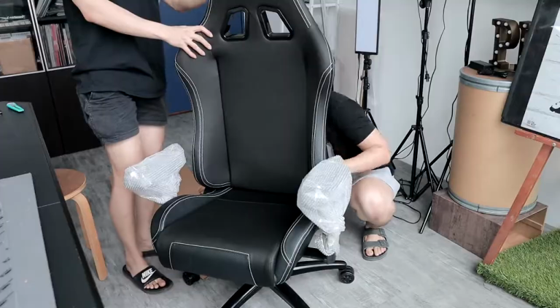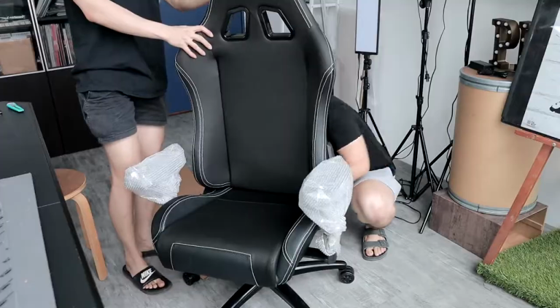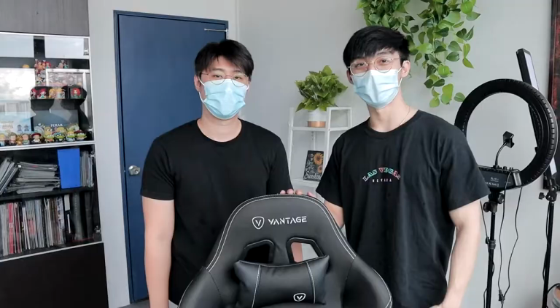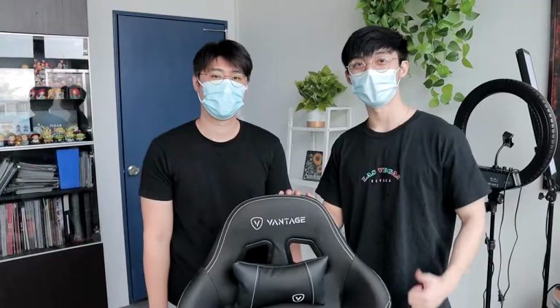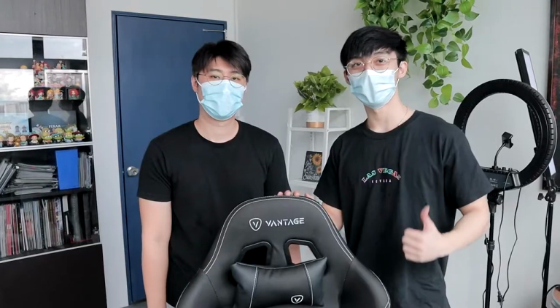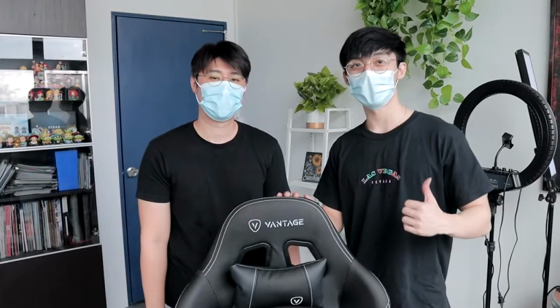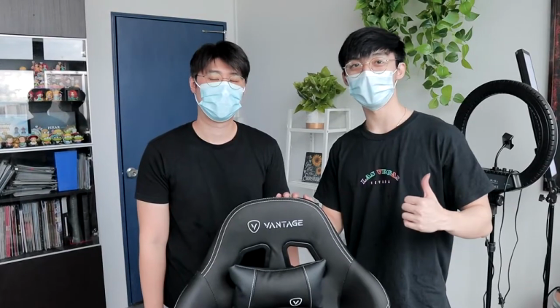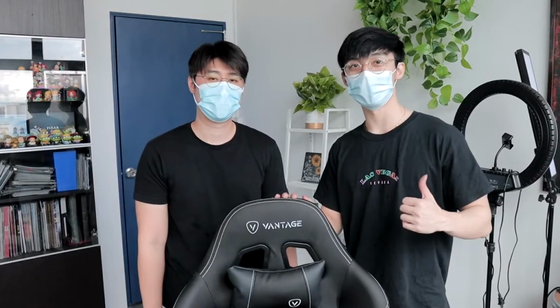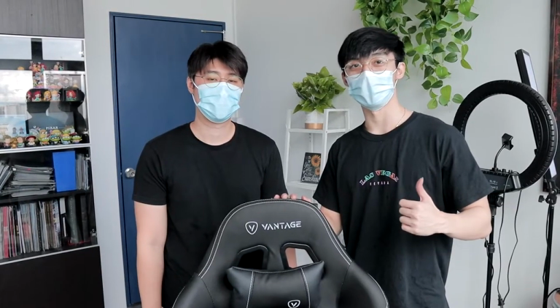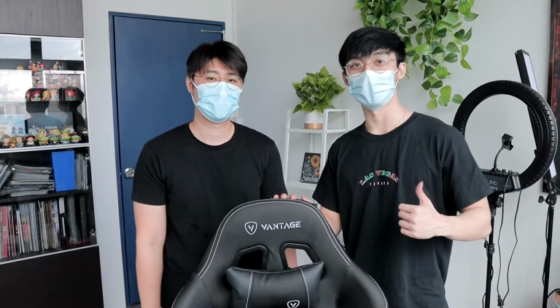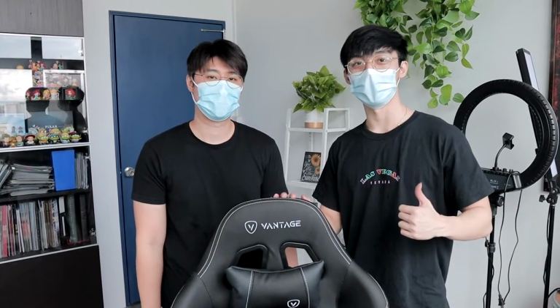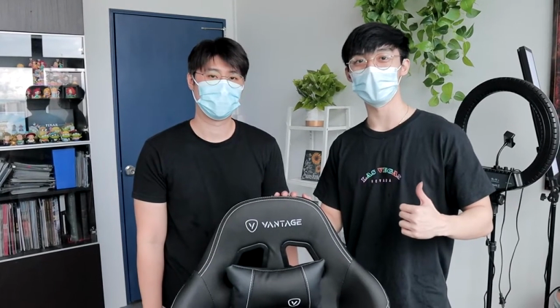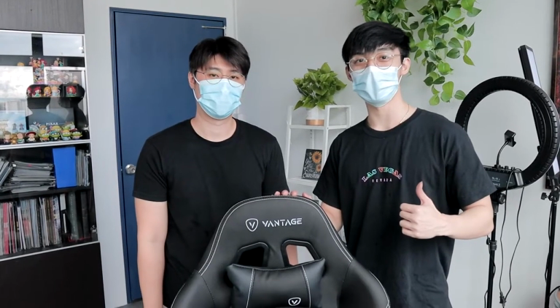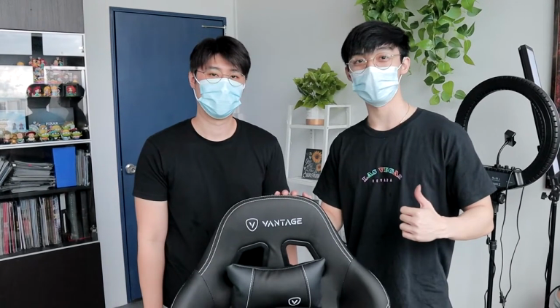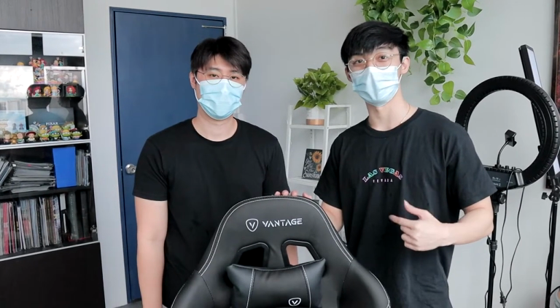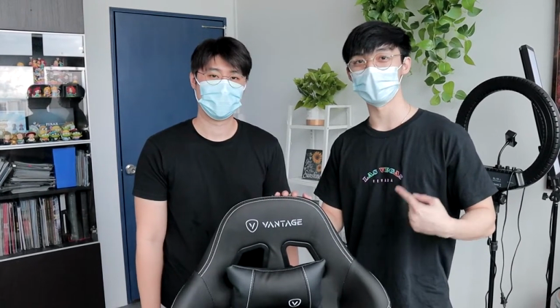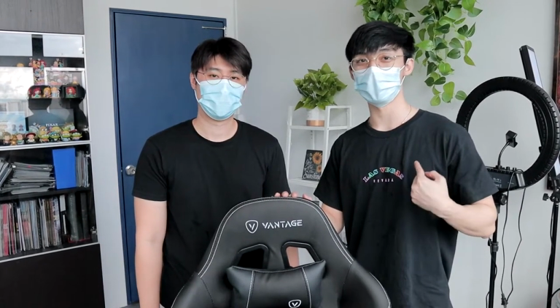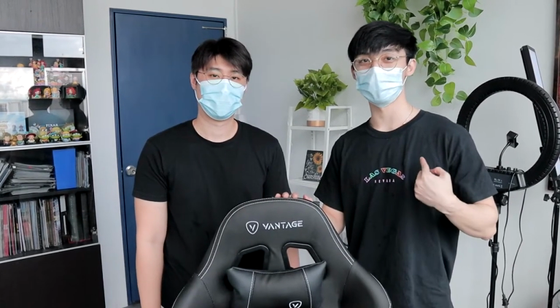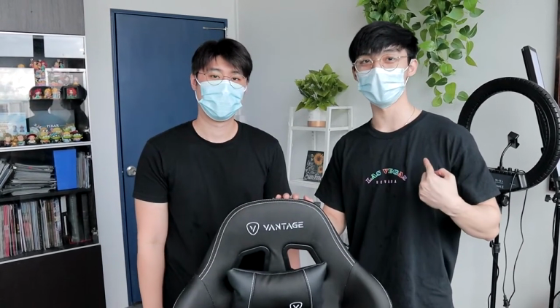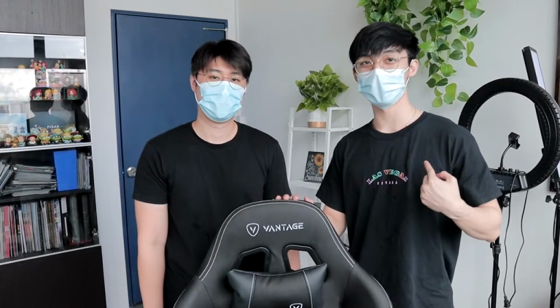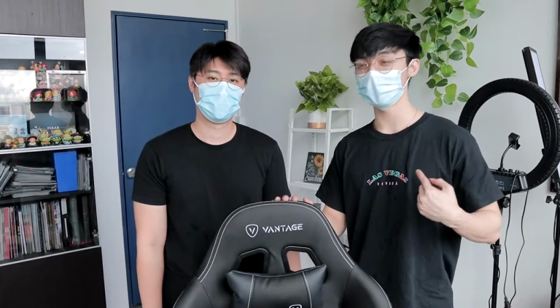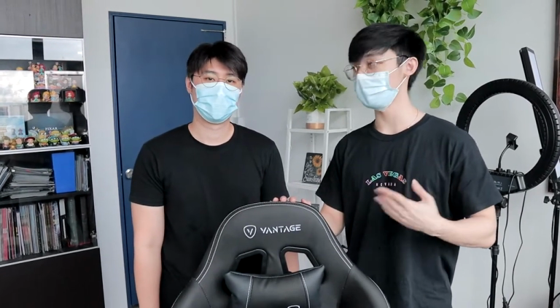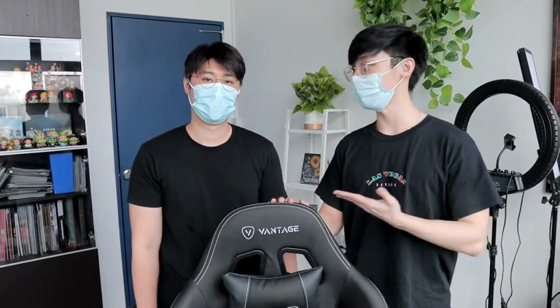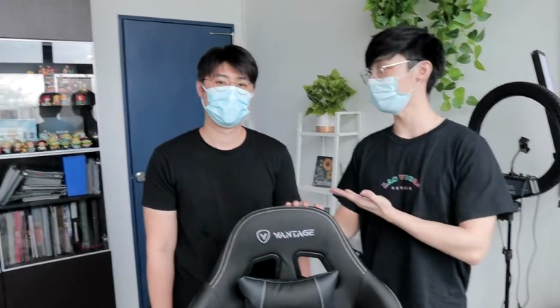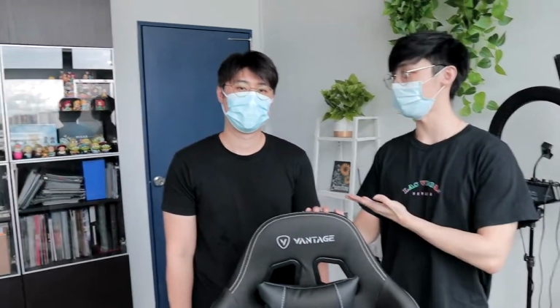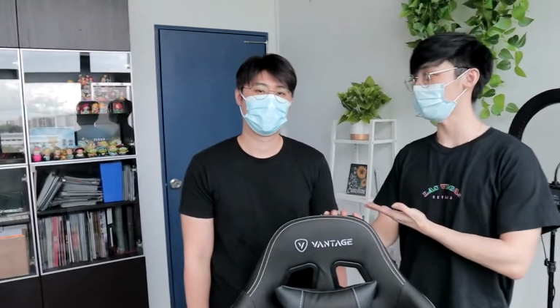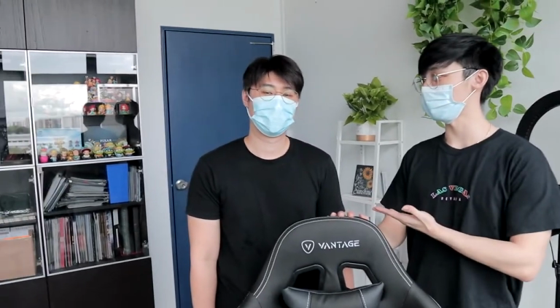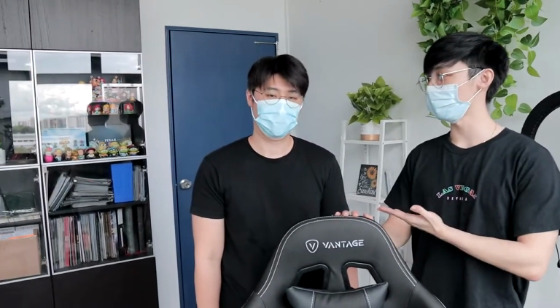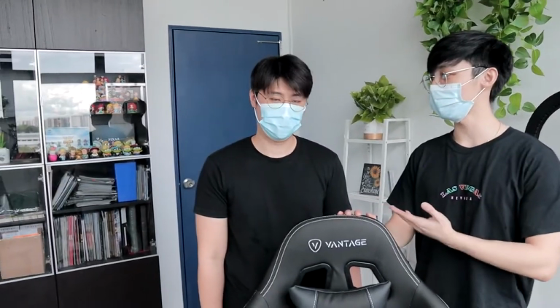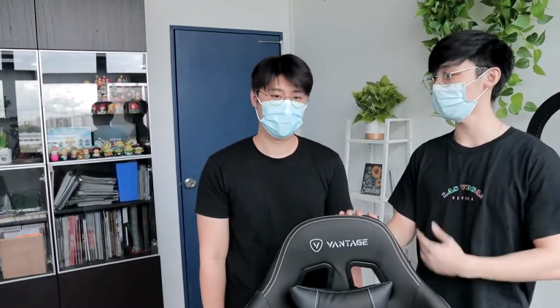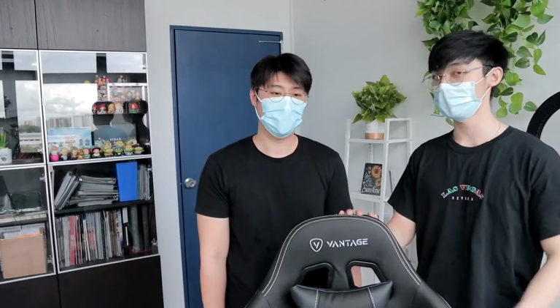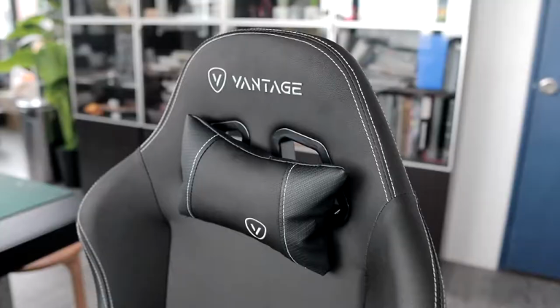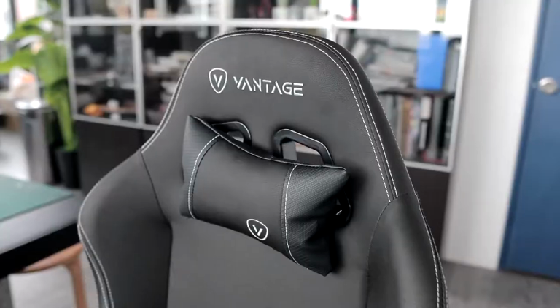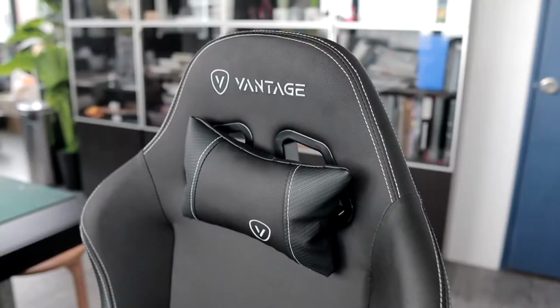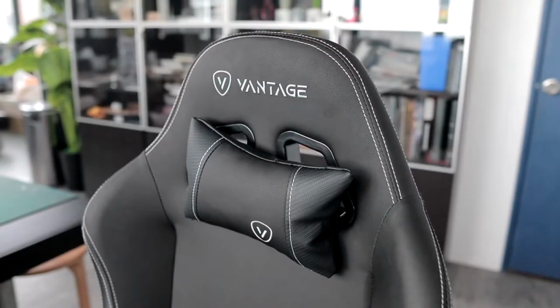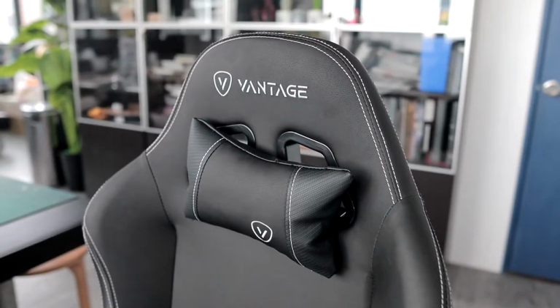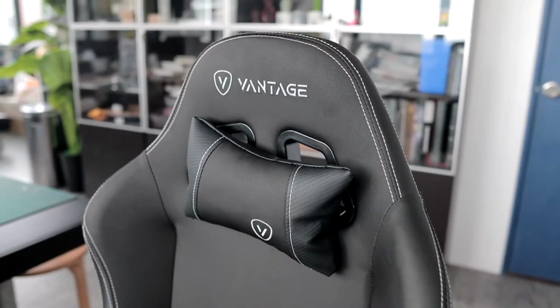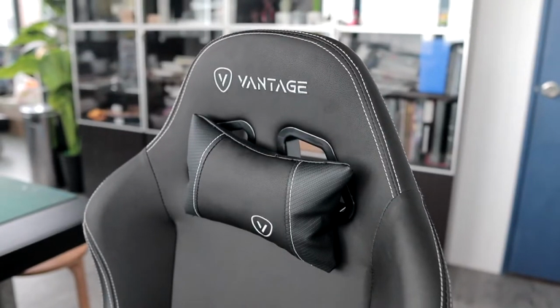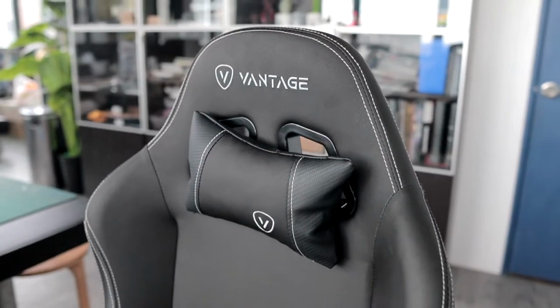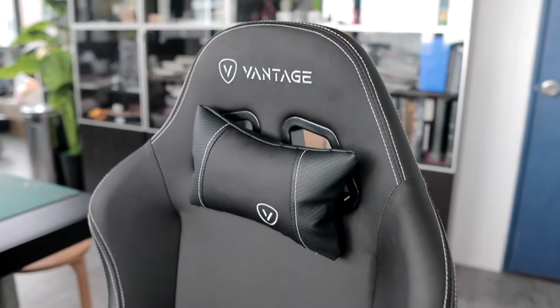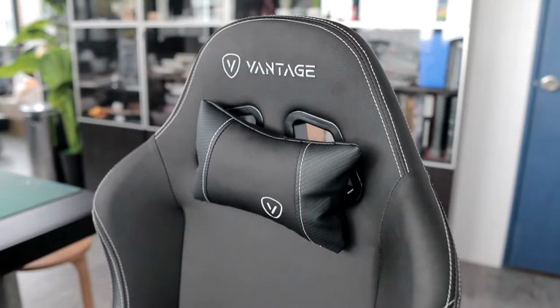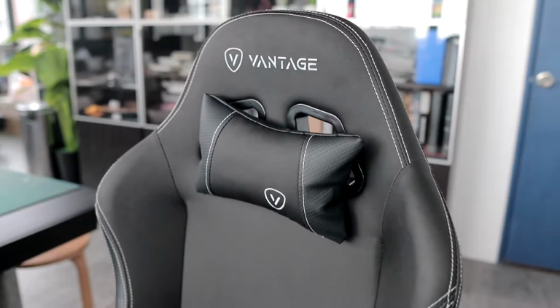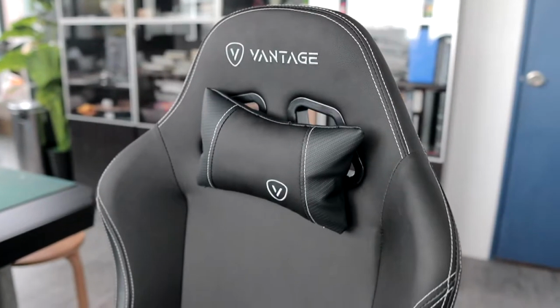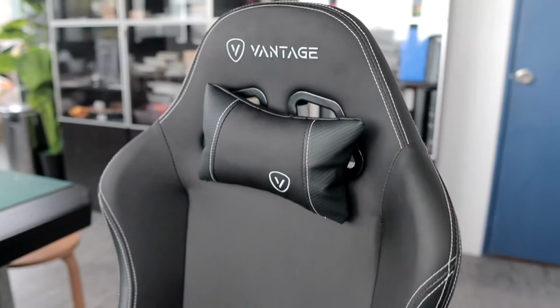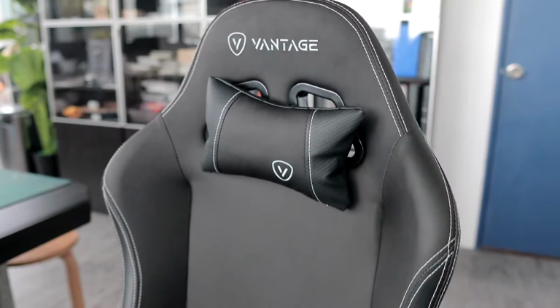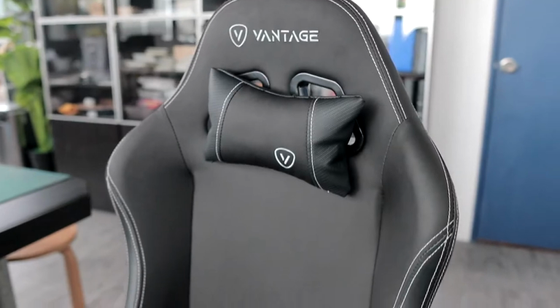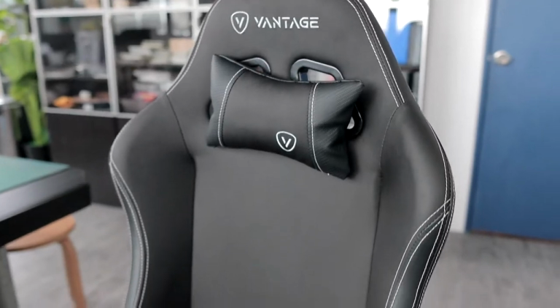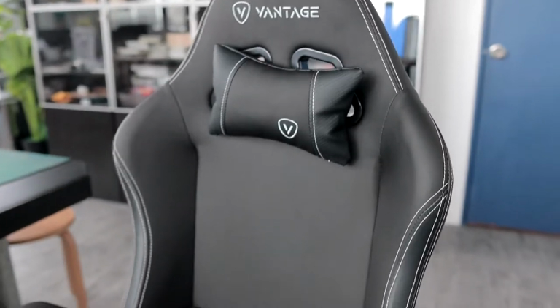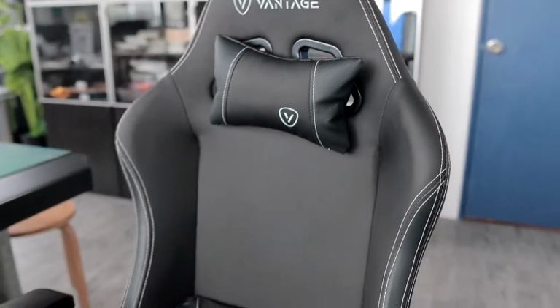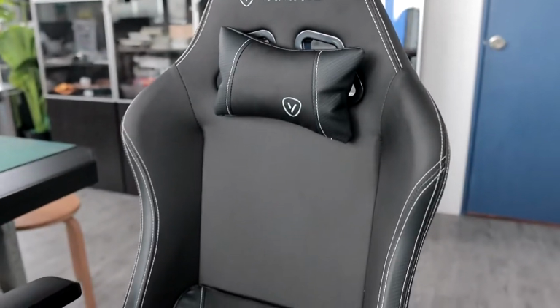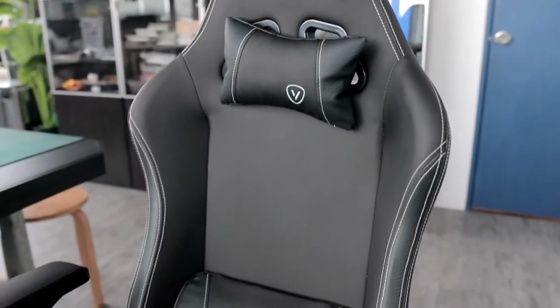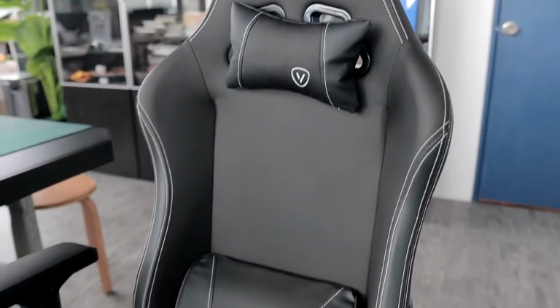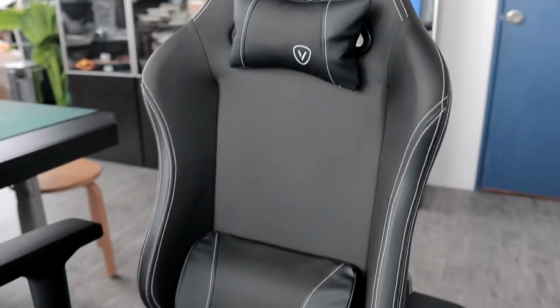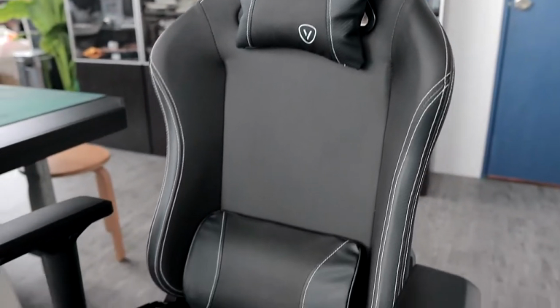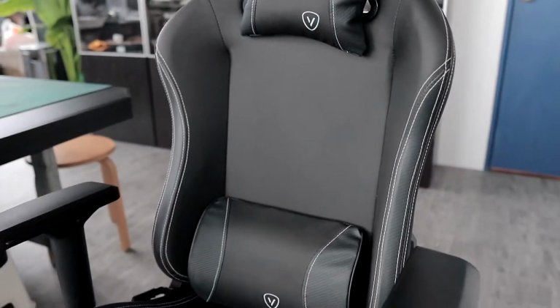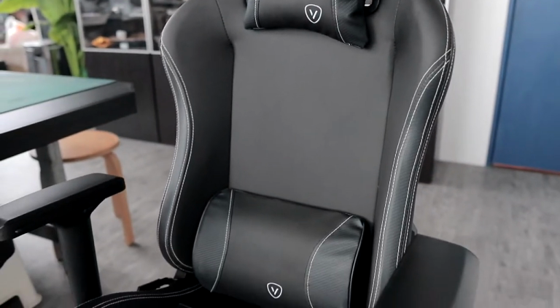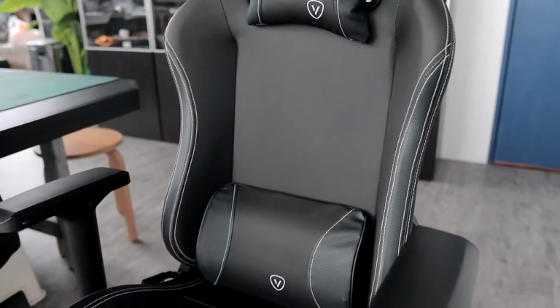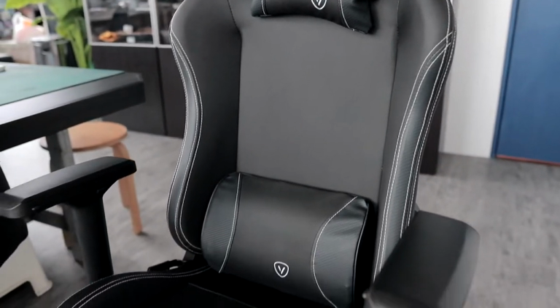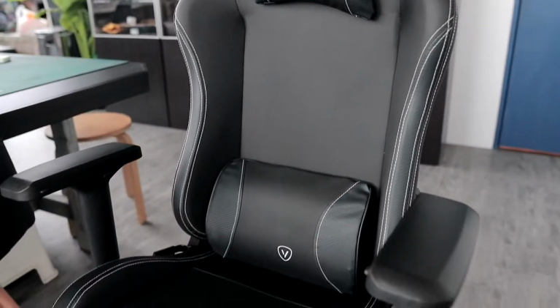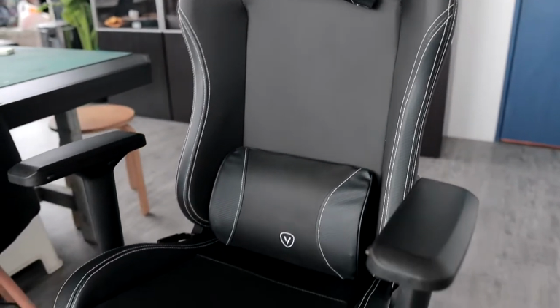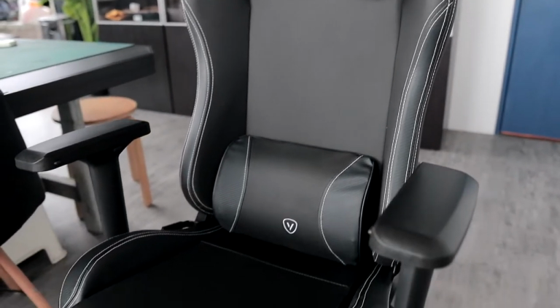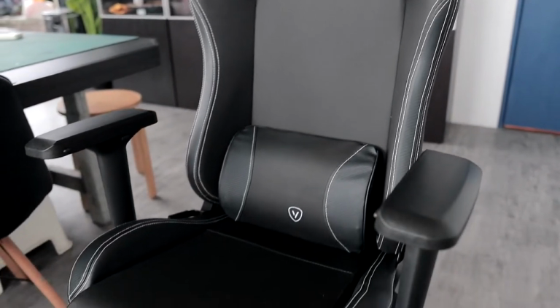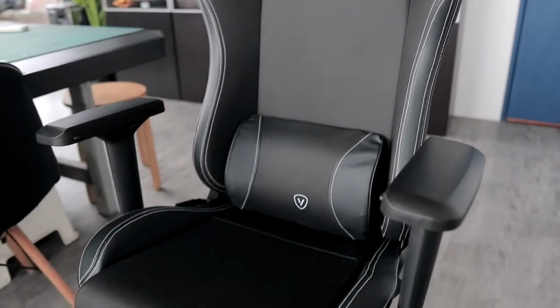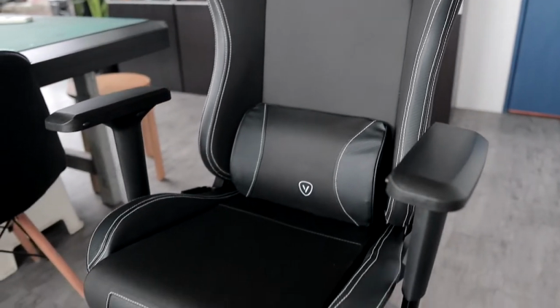Hi guys, Vantage here. My name is Vantage and this is Chris. We designed and built this chair in Singapore.